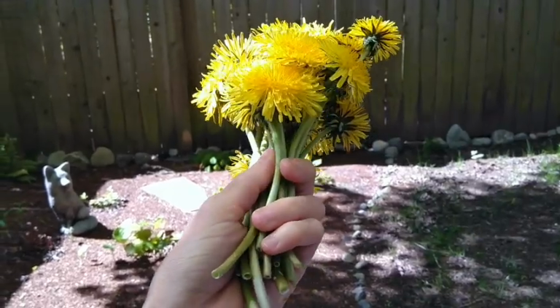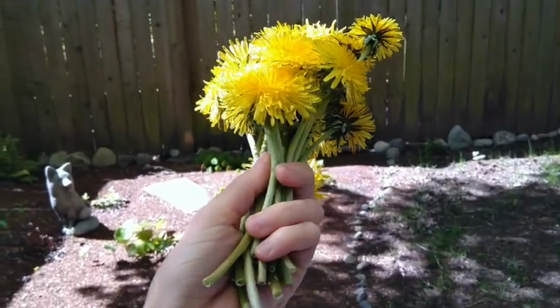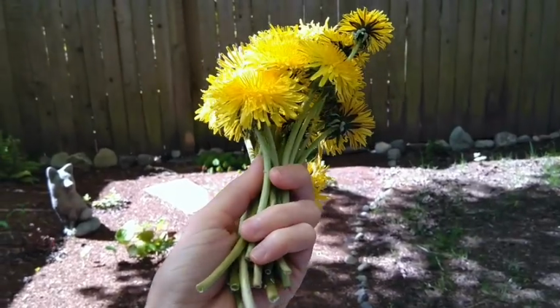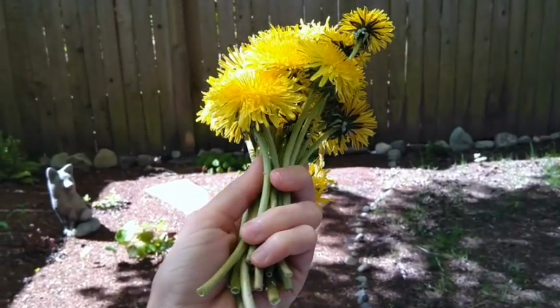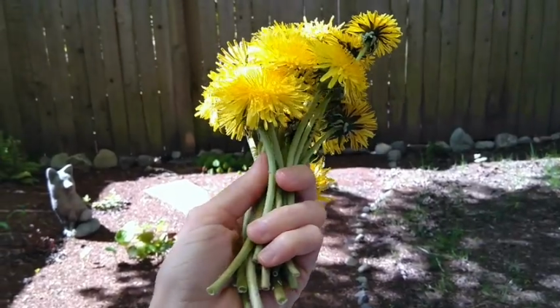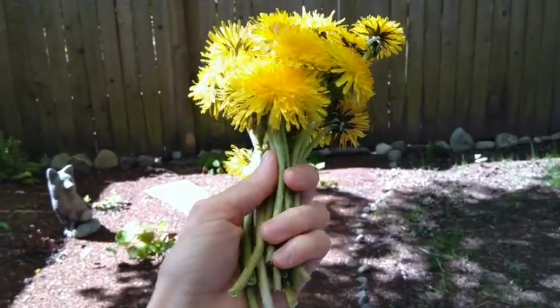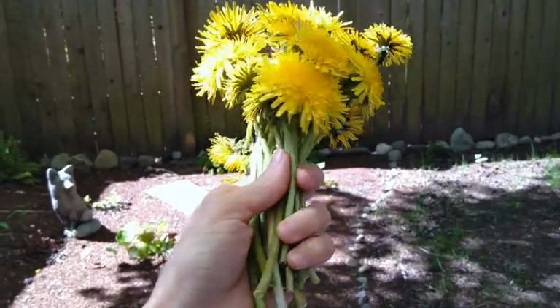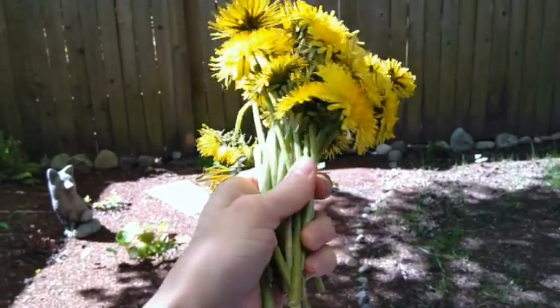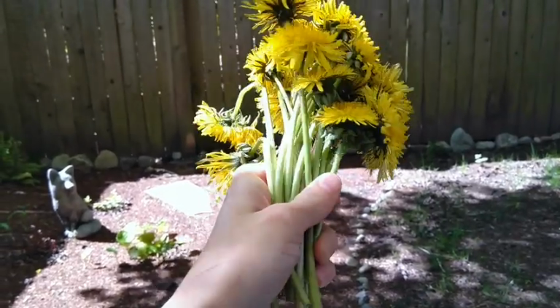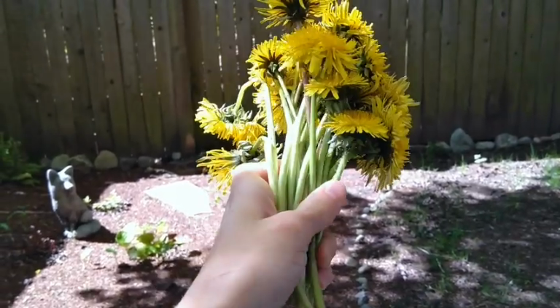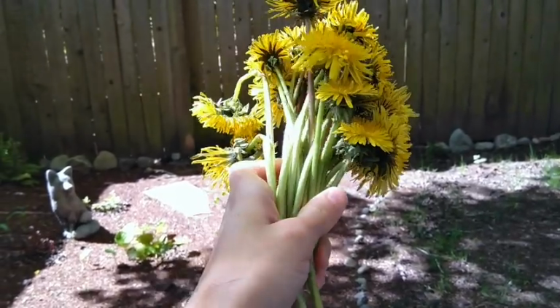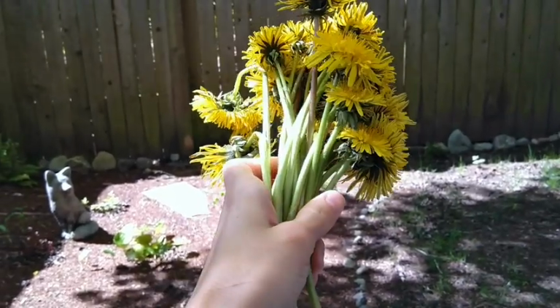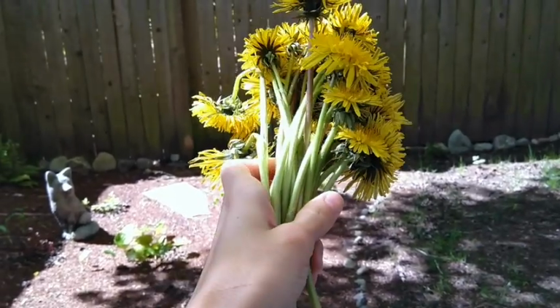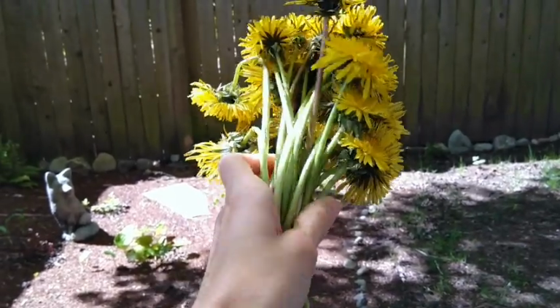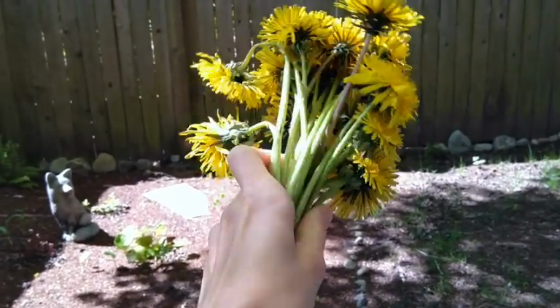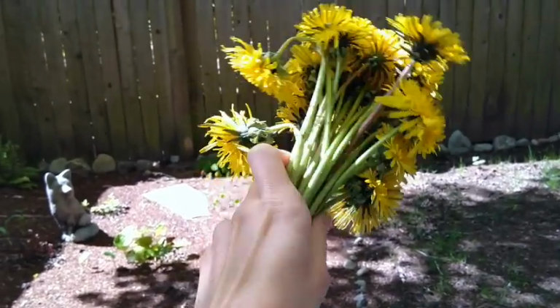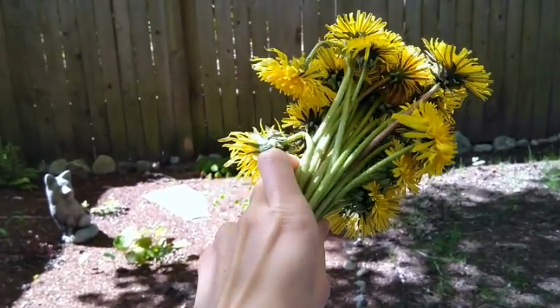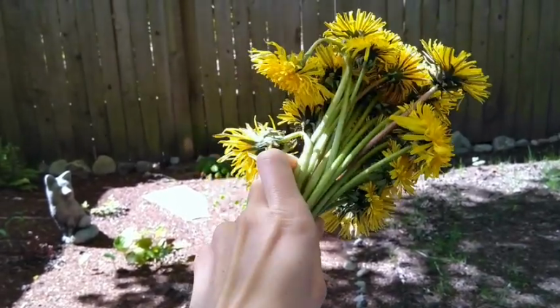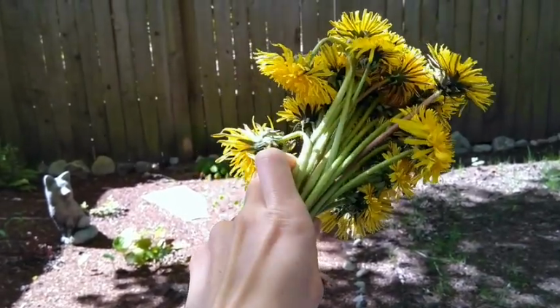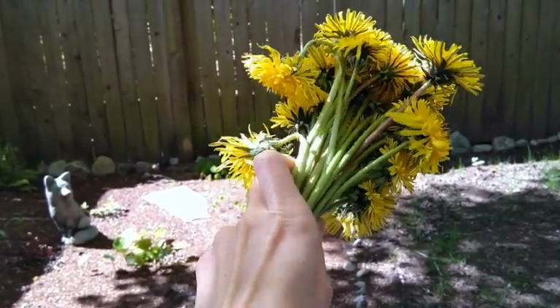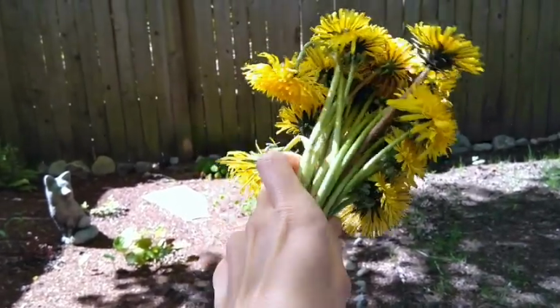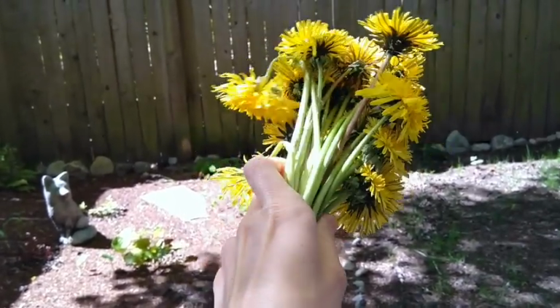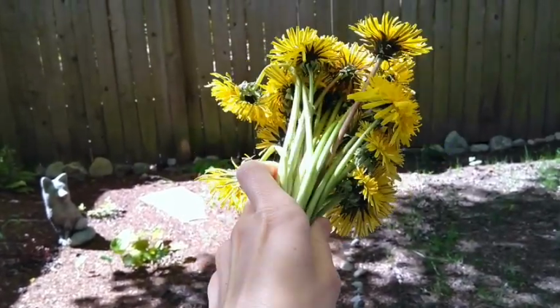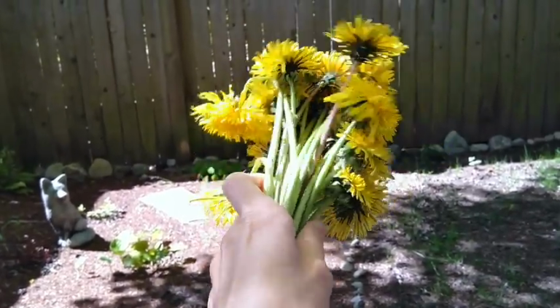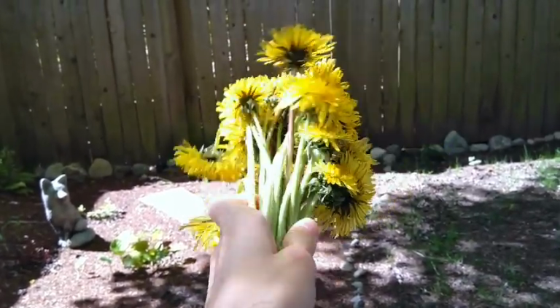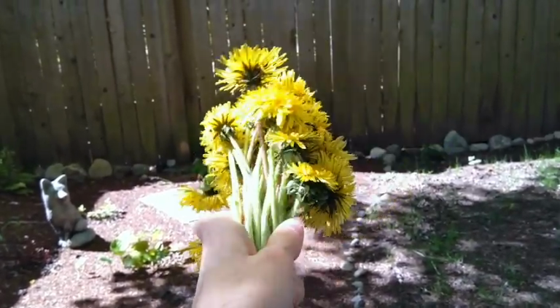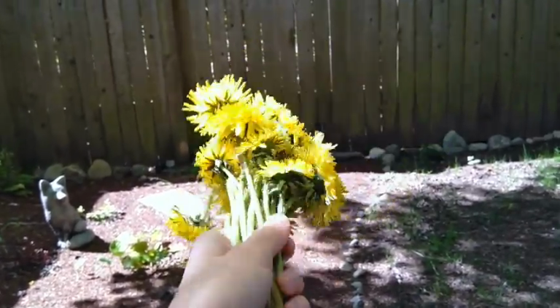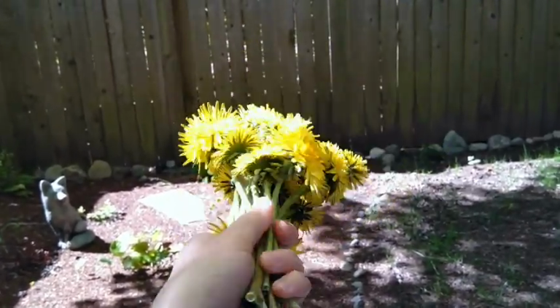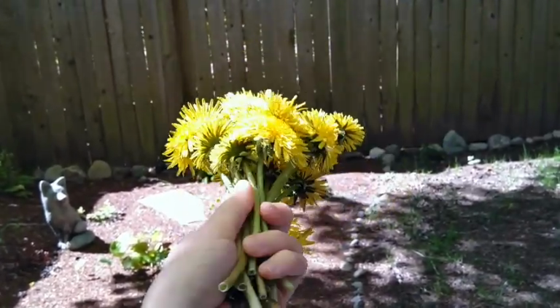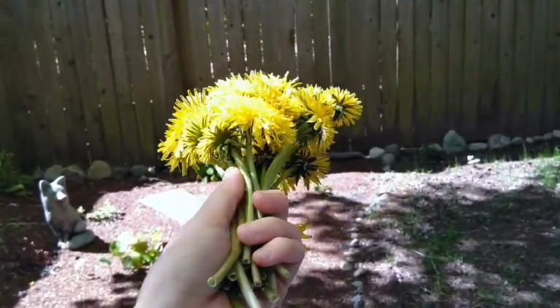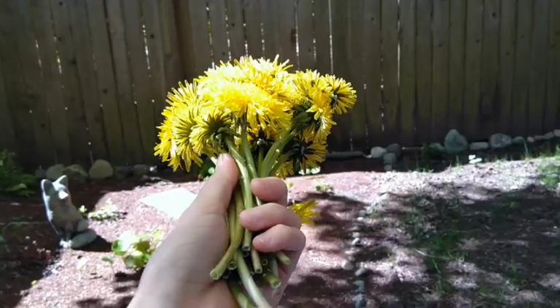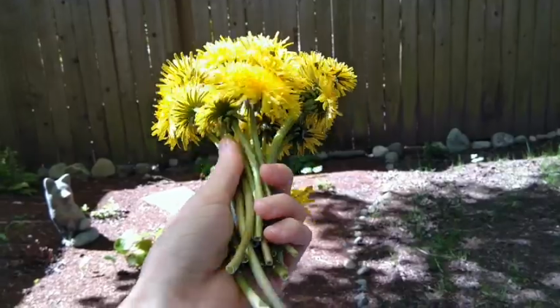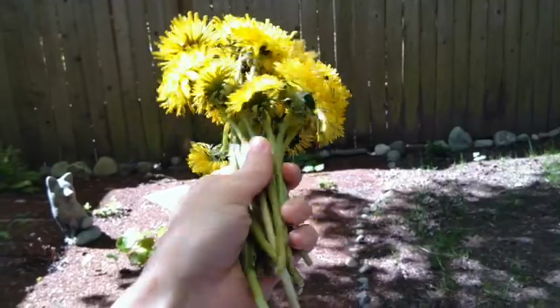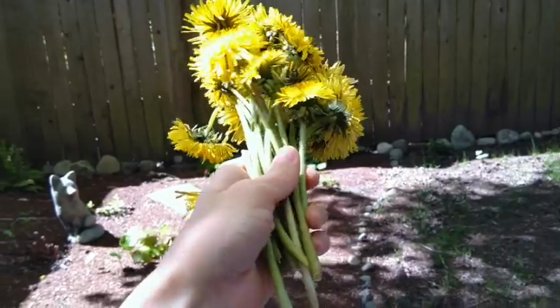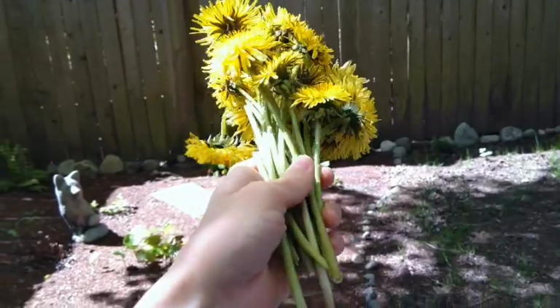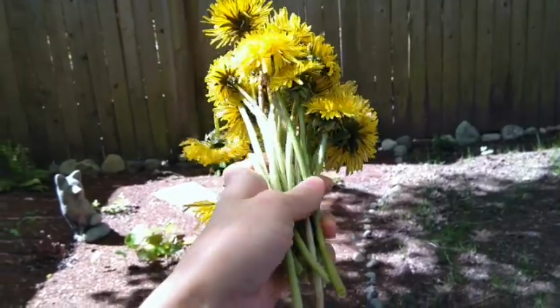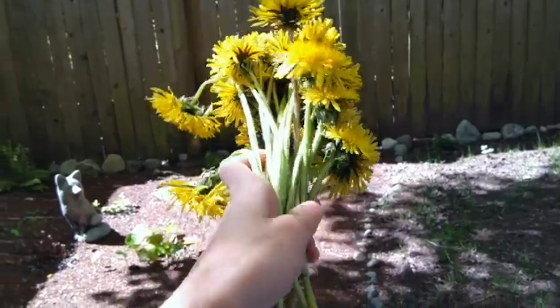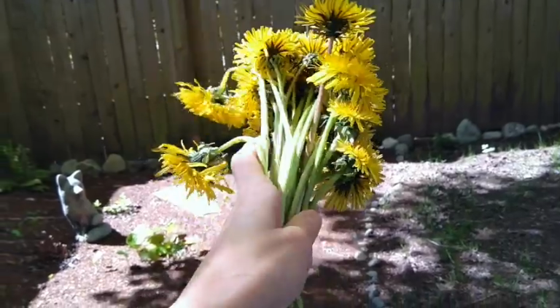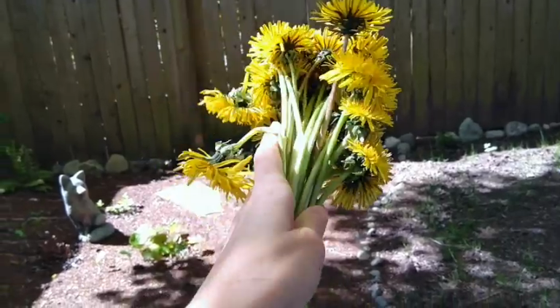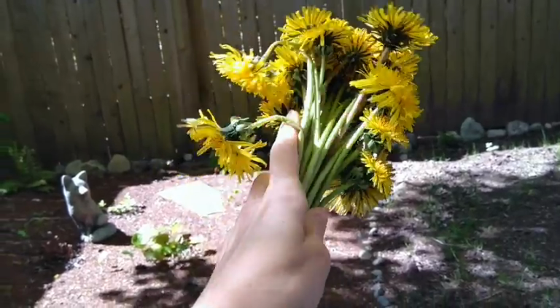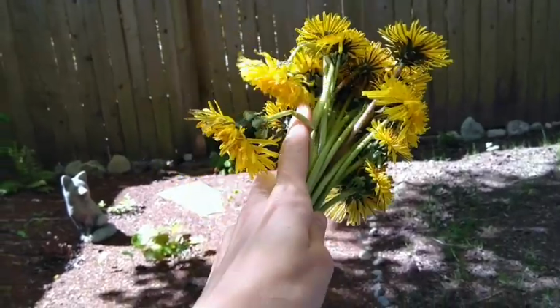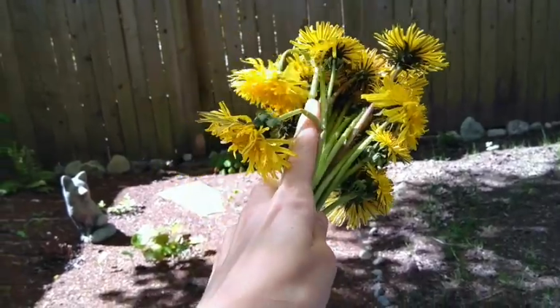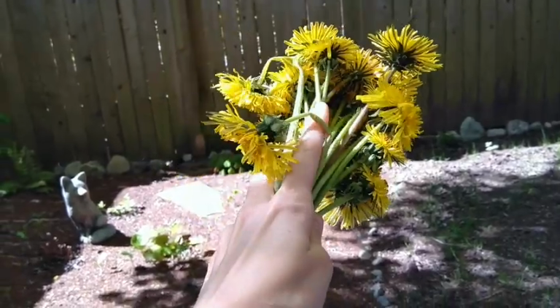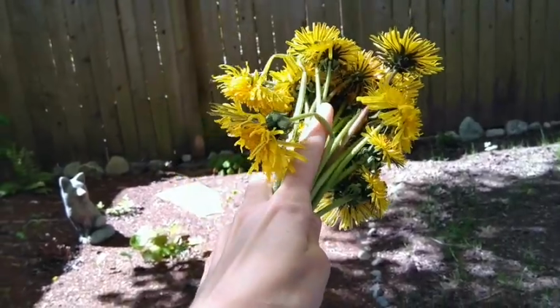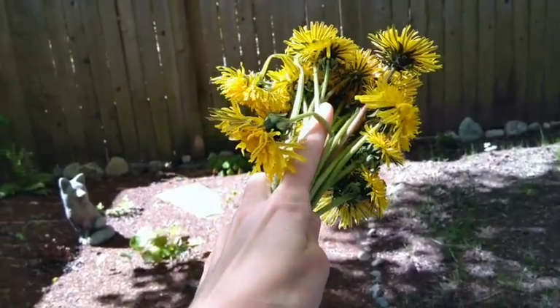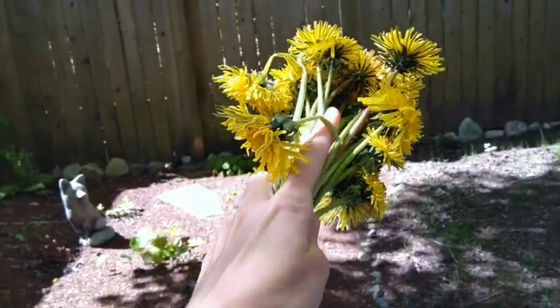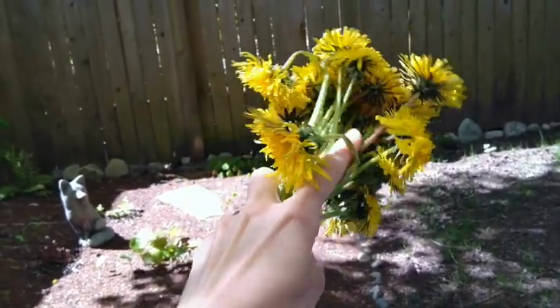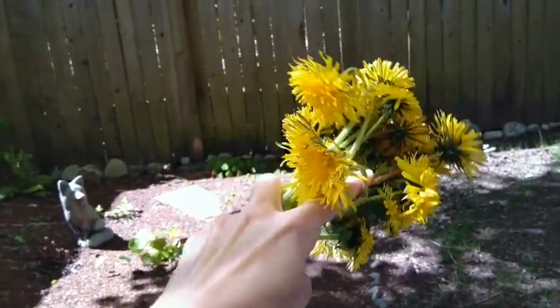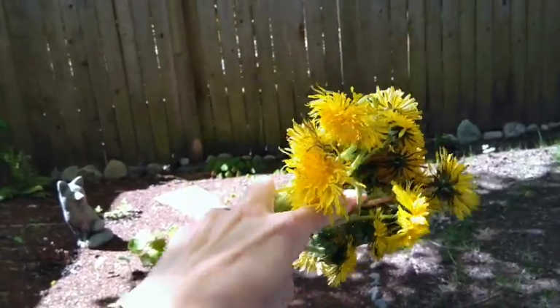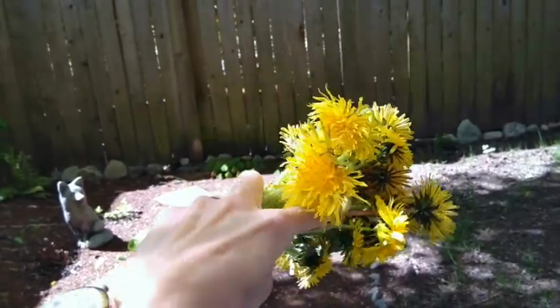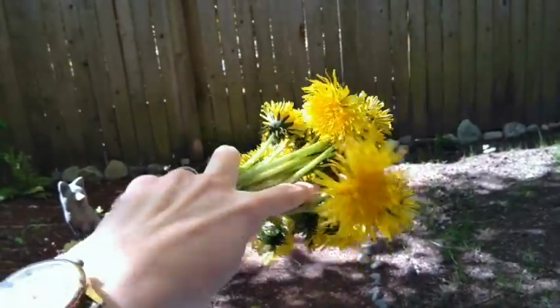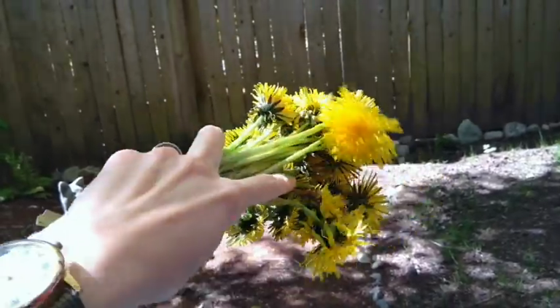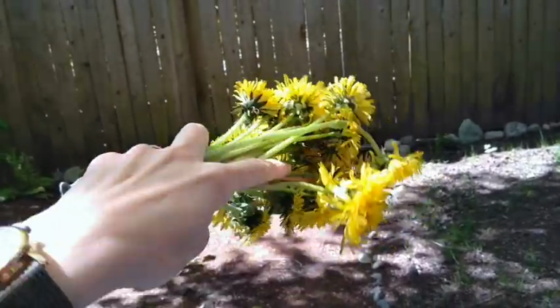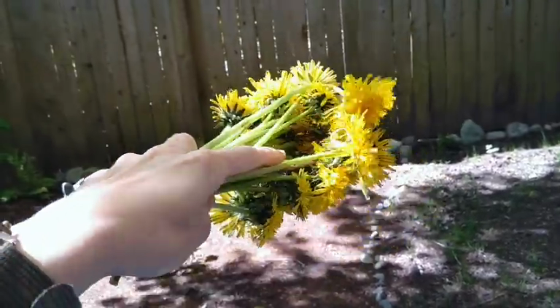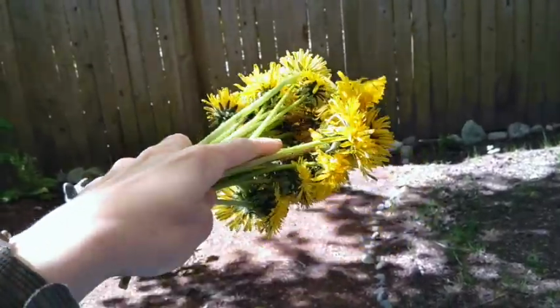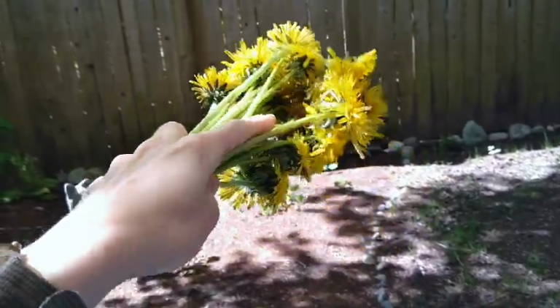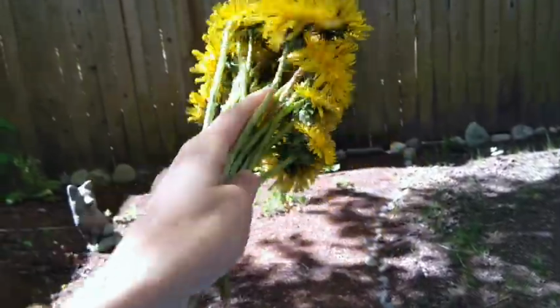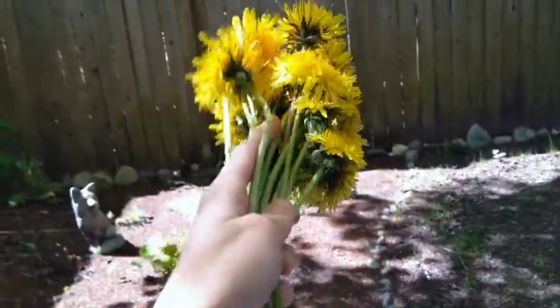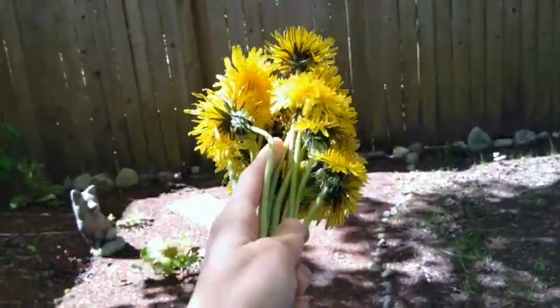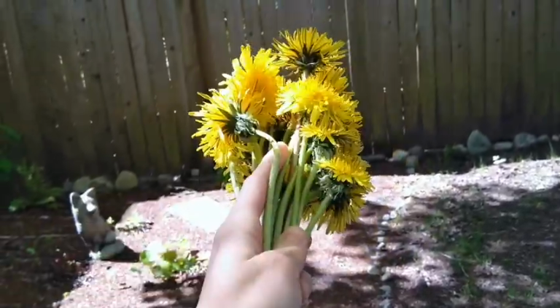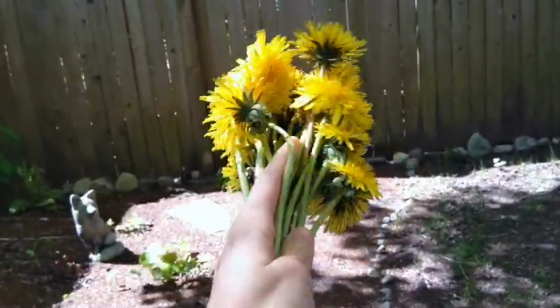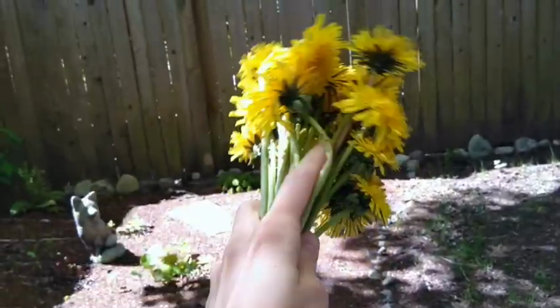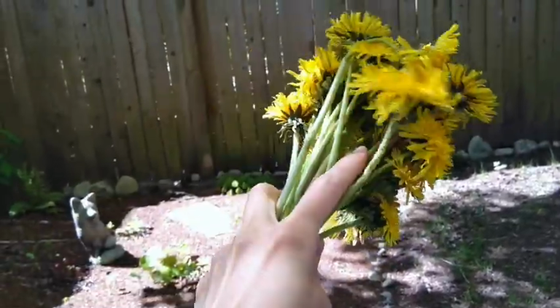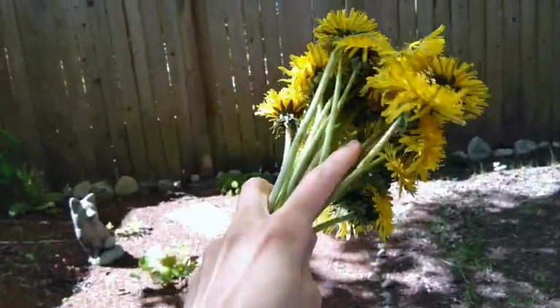So look for dandelions that have nice long stems, or daisies, or anything with a nice, bendy stem.